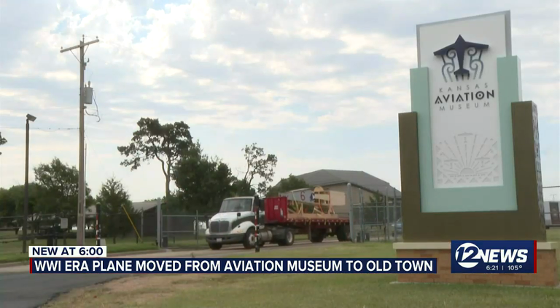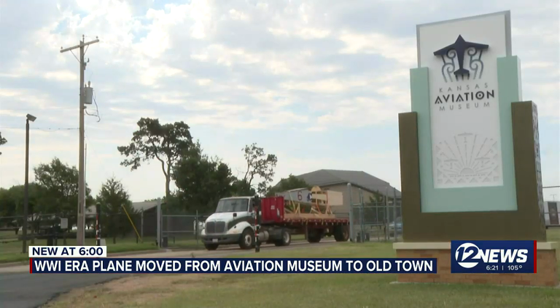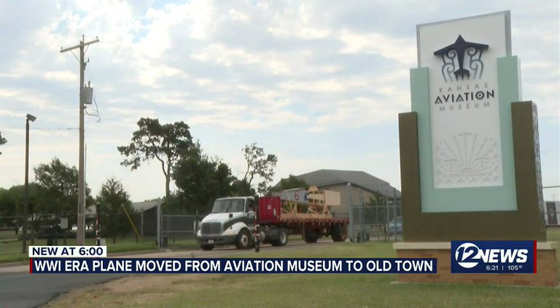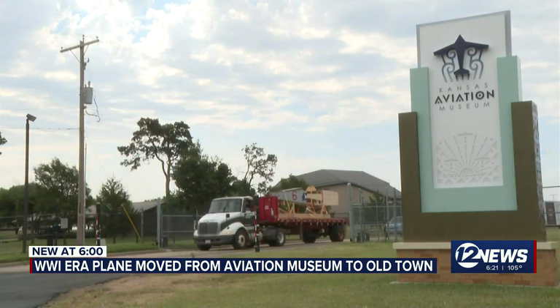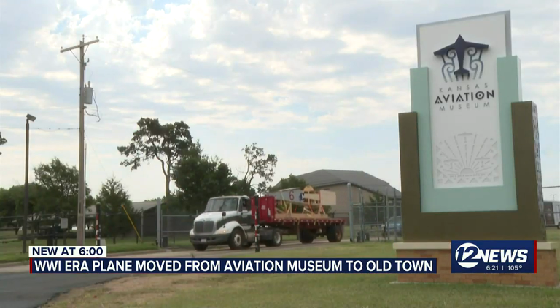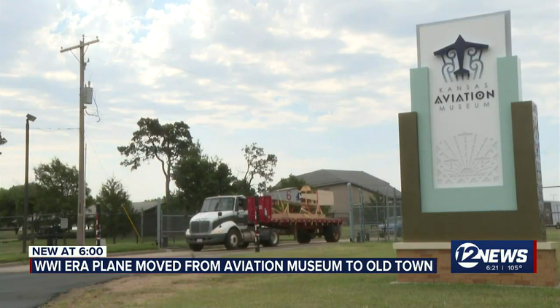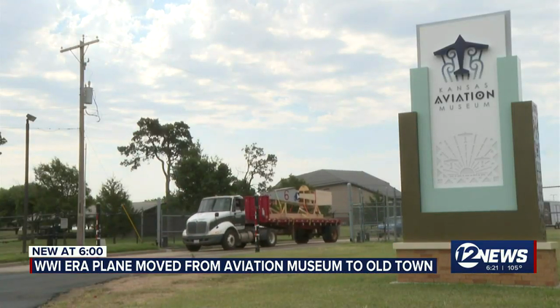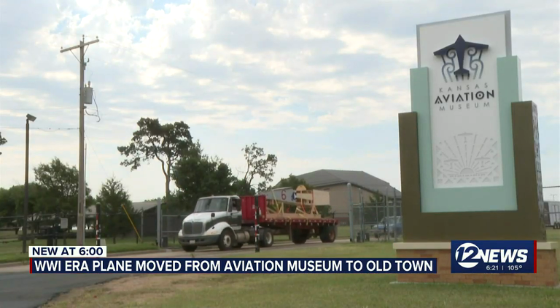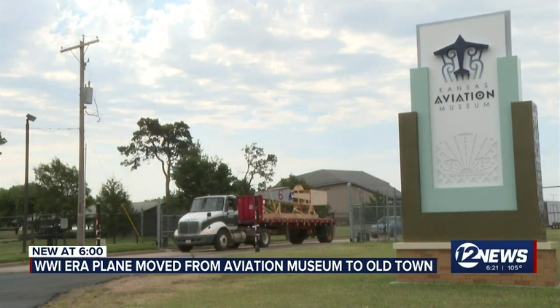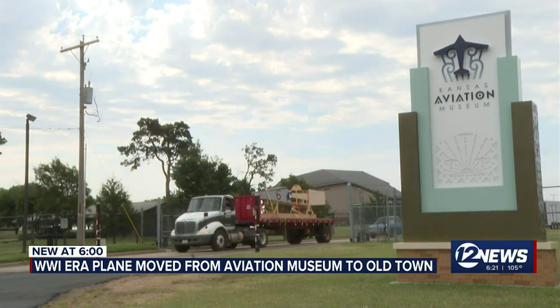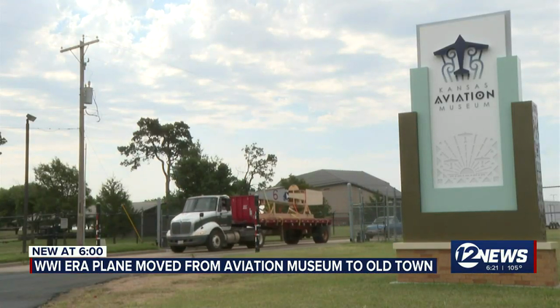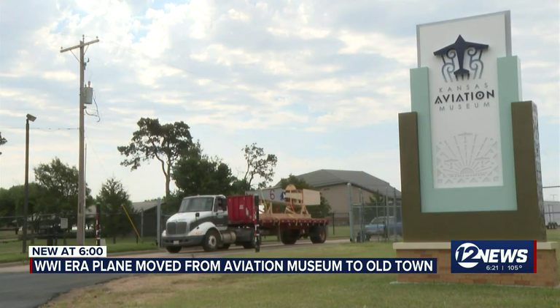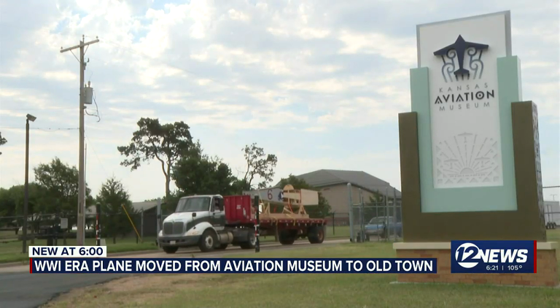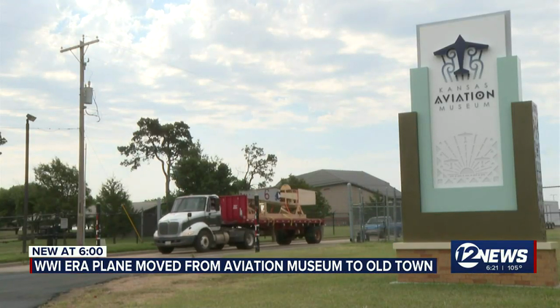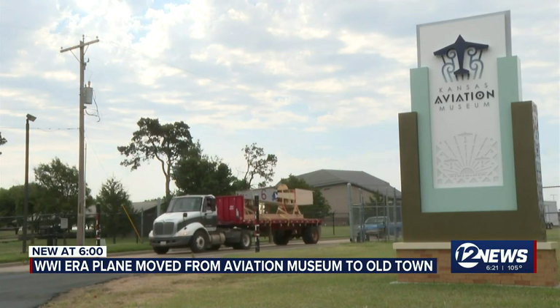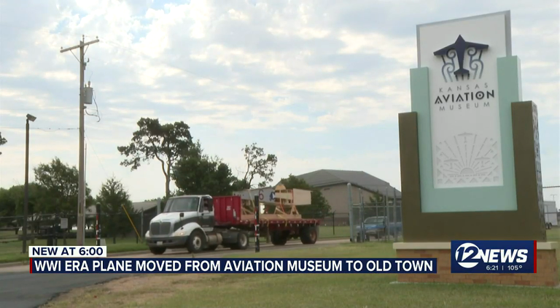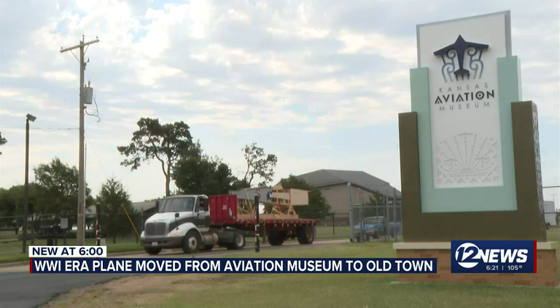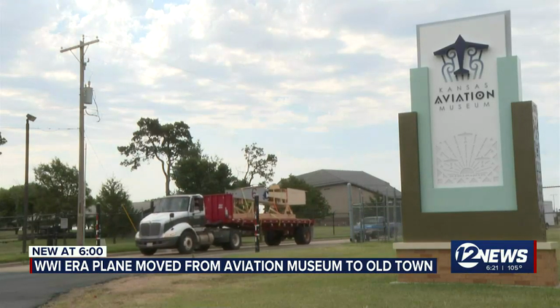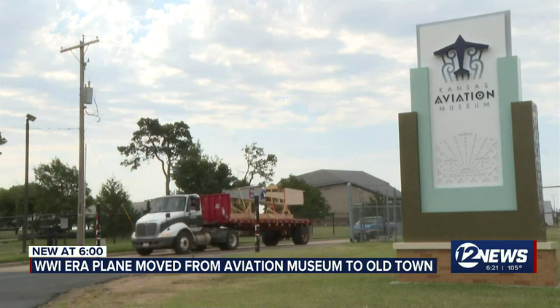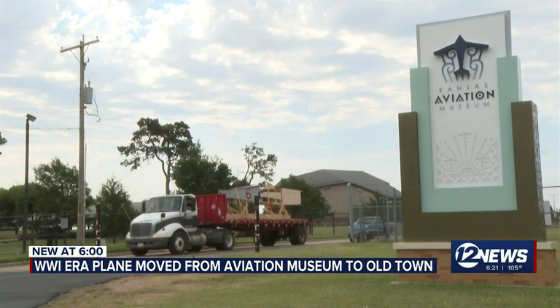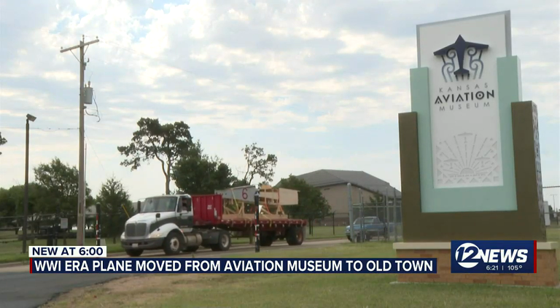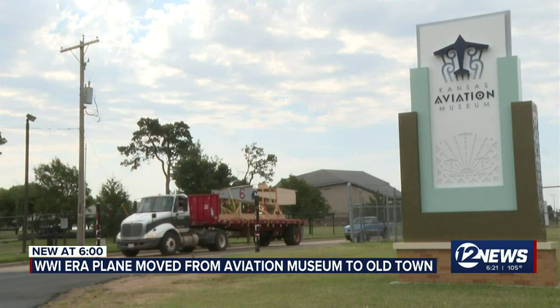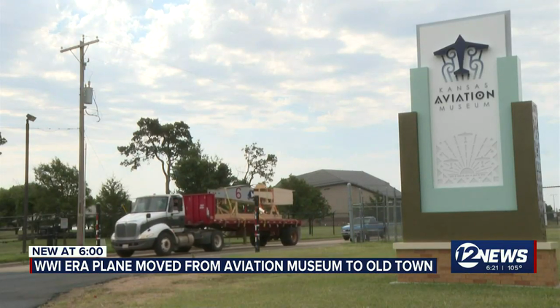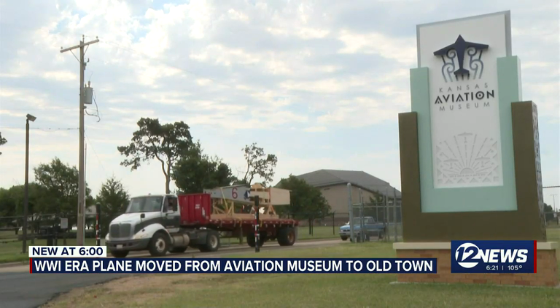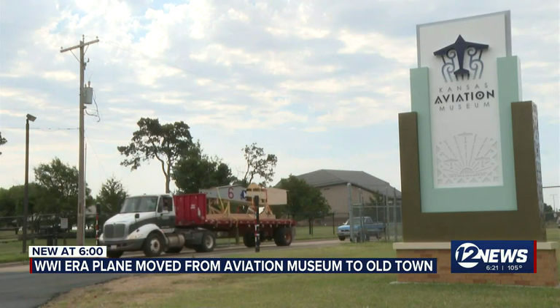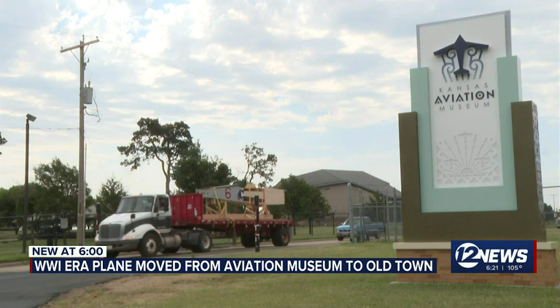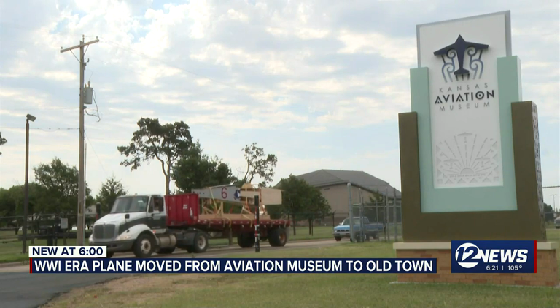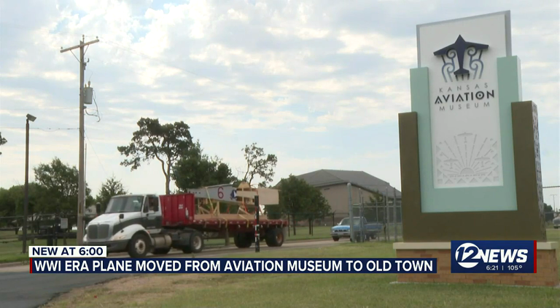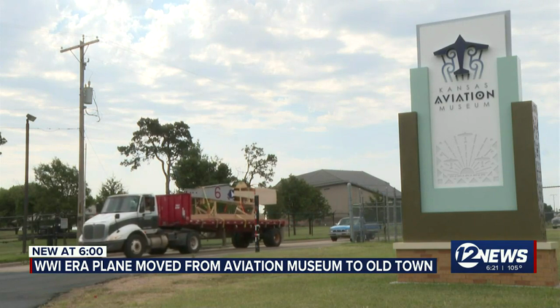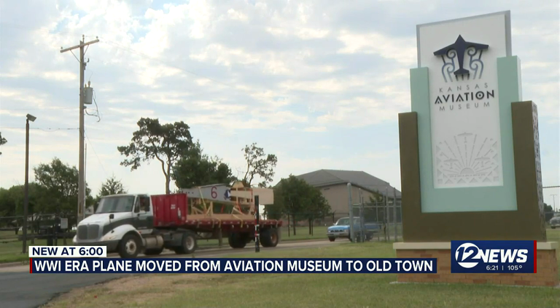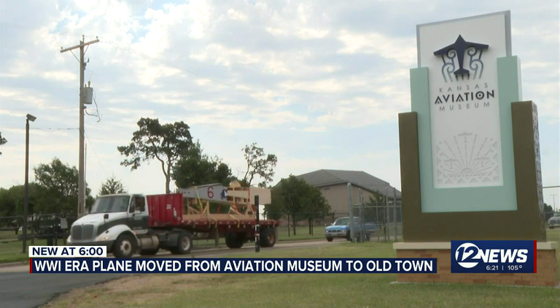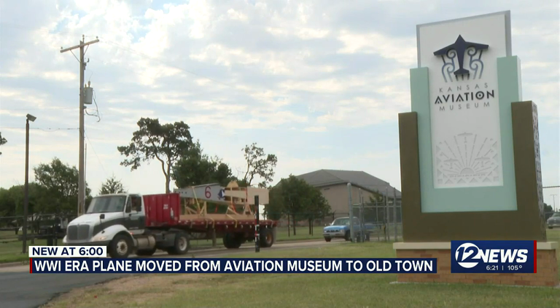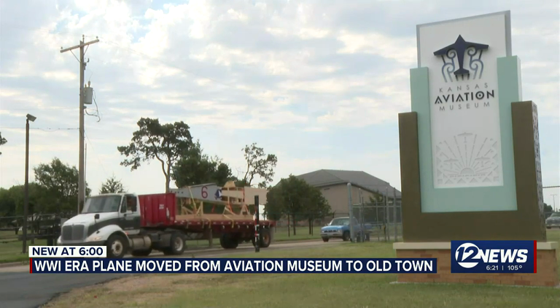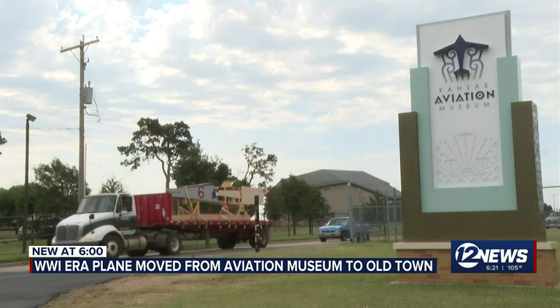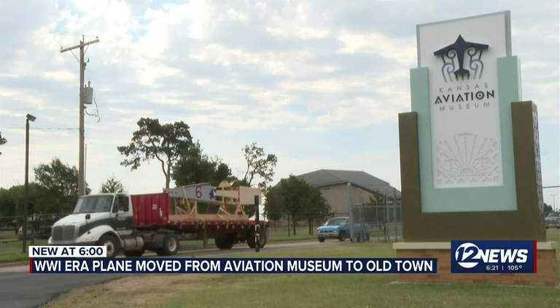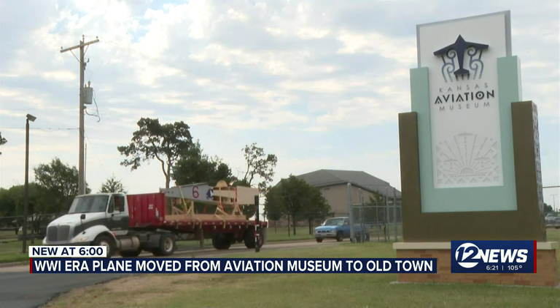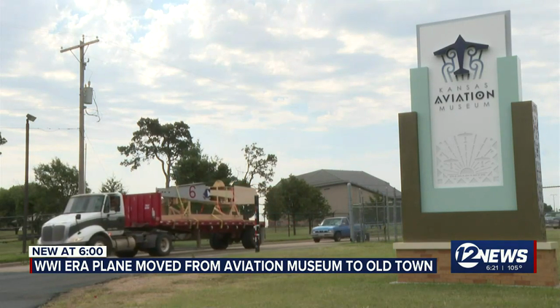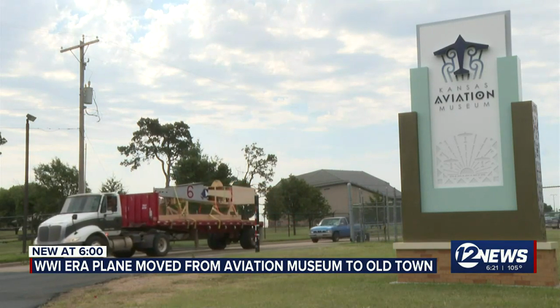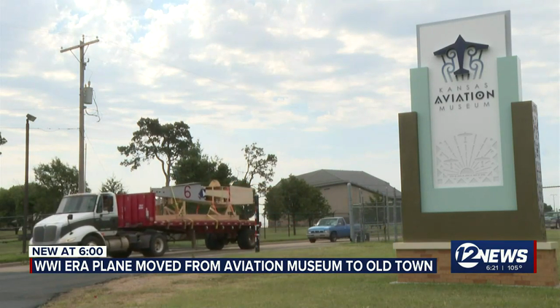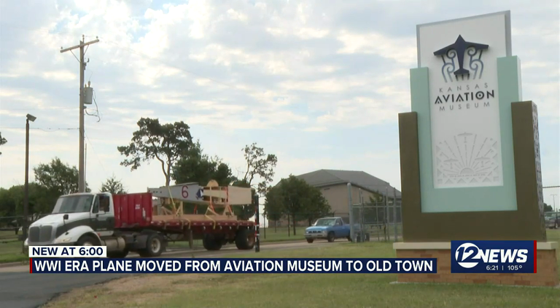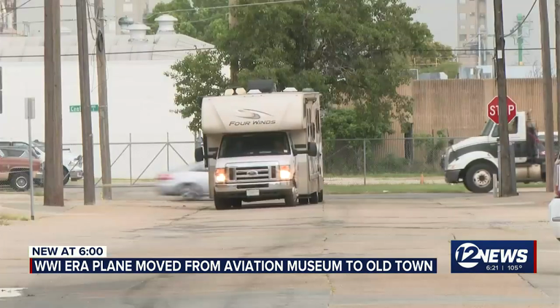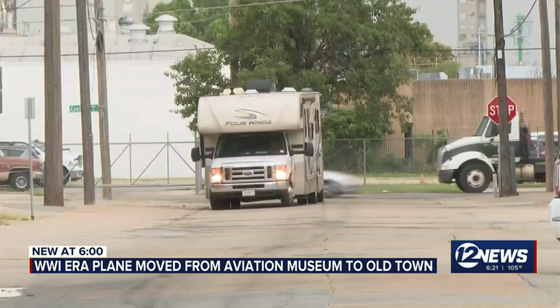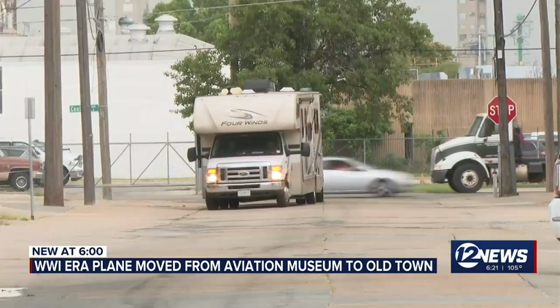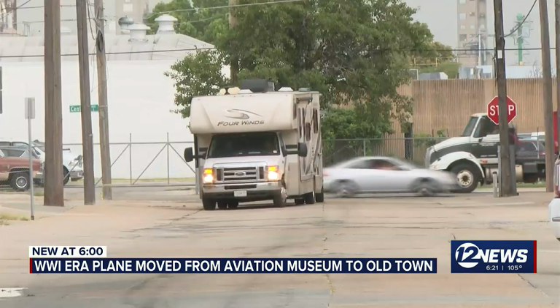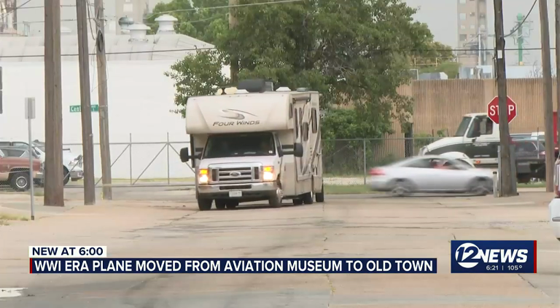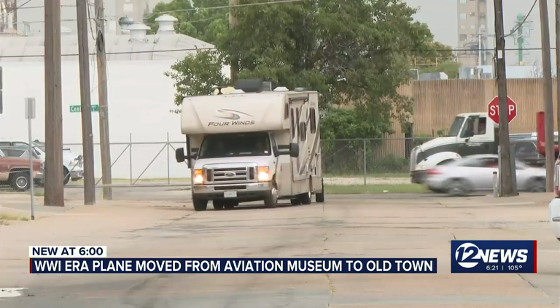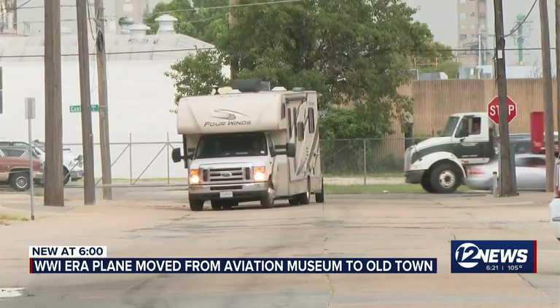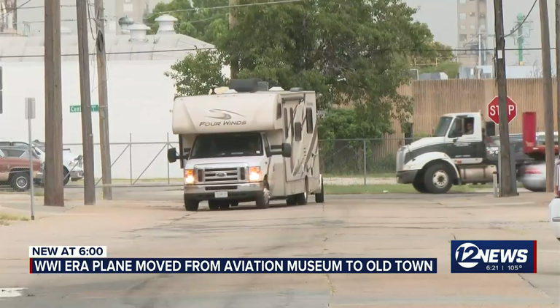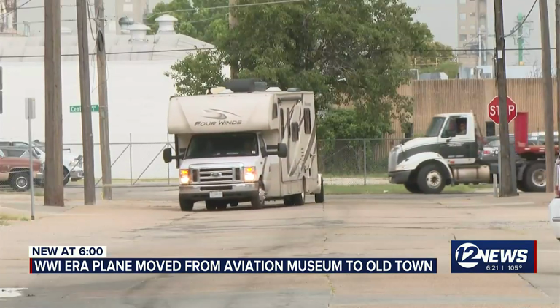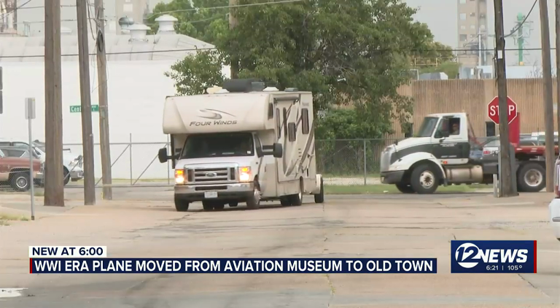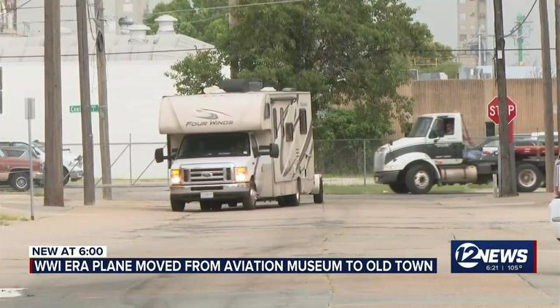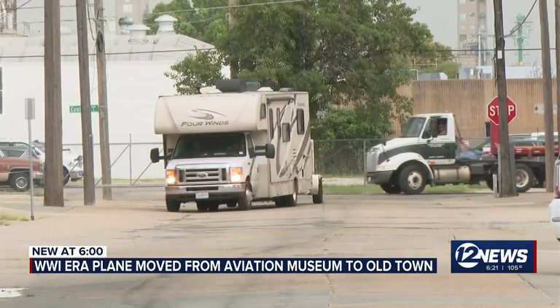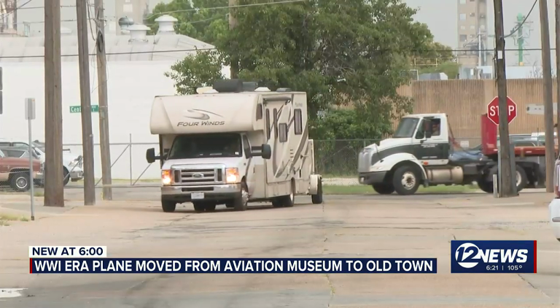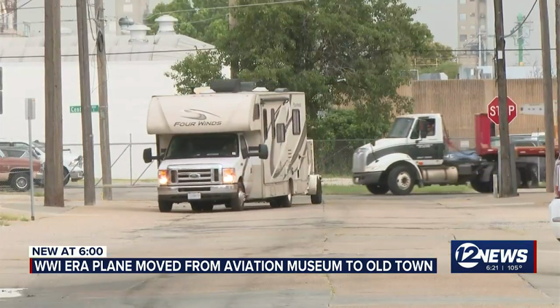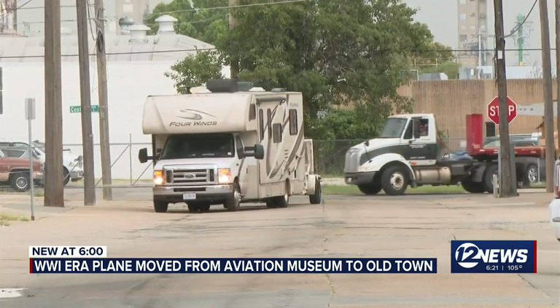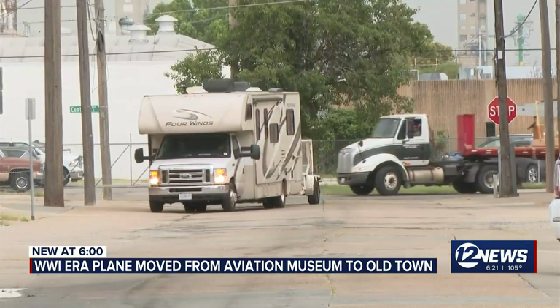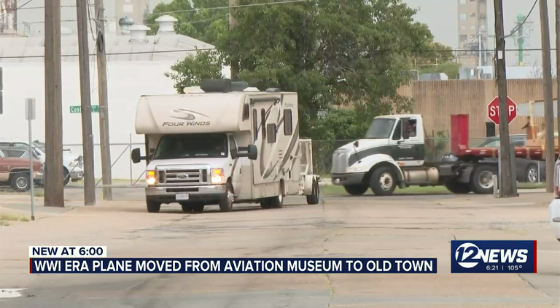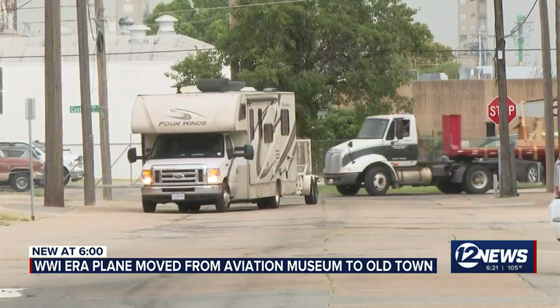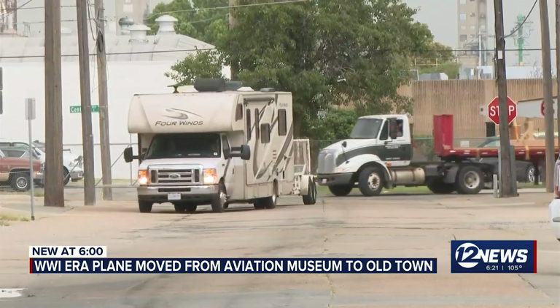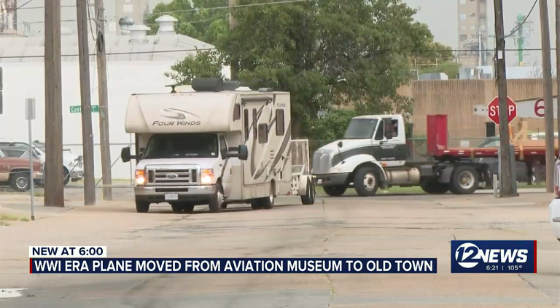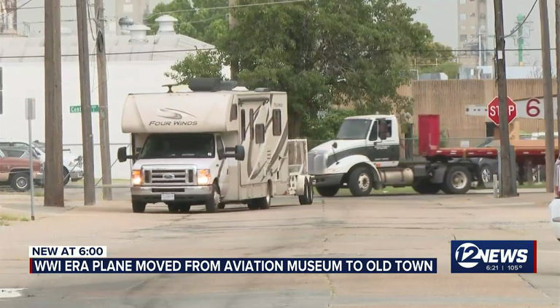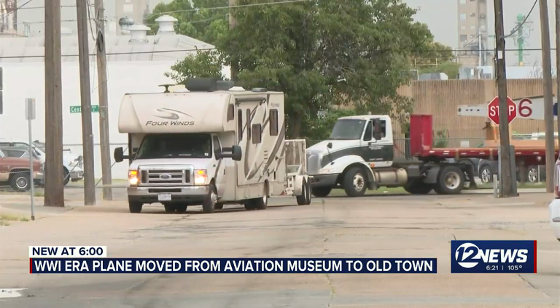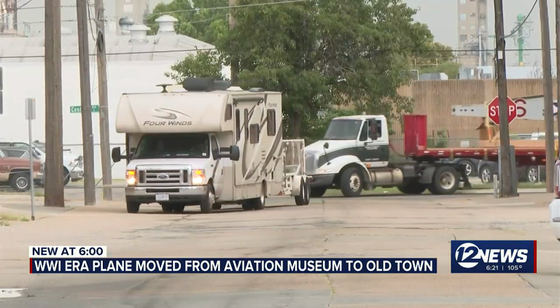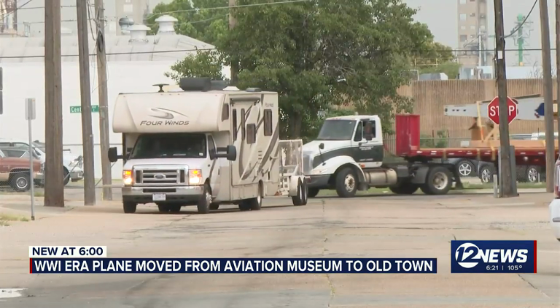We are building it to a flyable status. We'll see what the future holds. And of course our goal is to get it in the Eisenhower Airport.